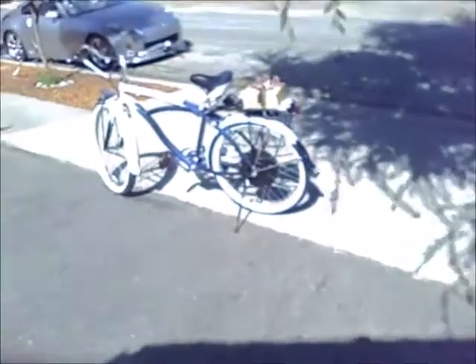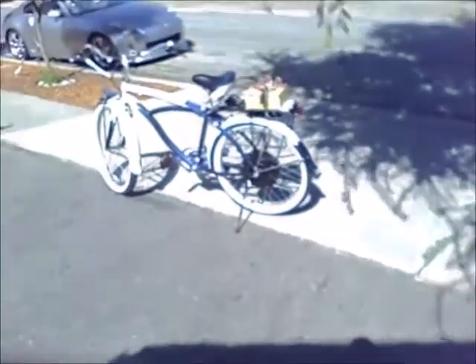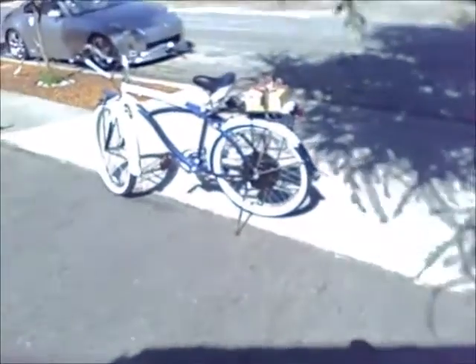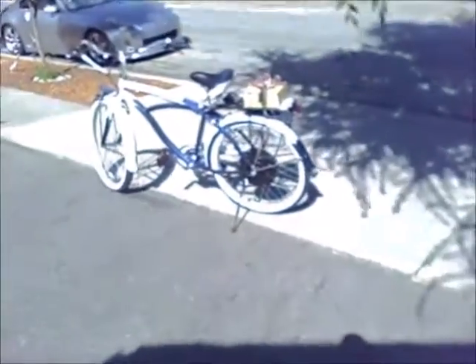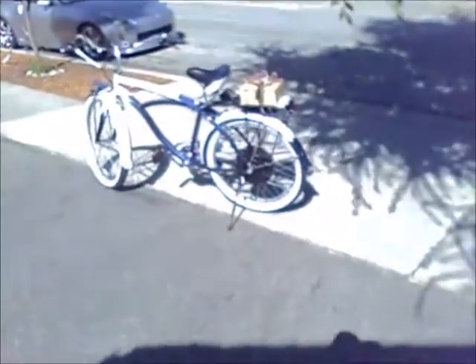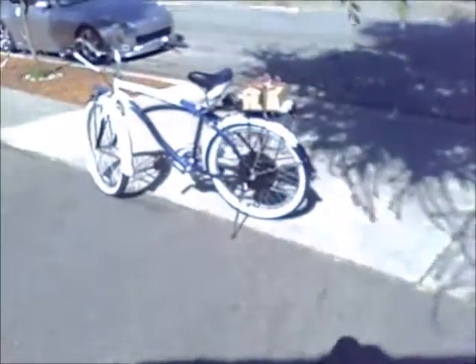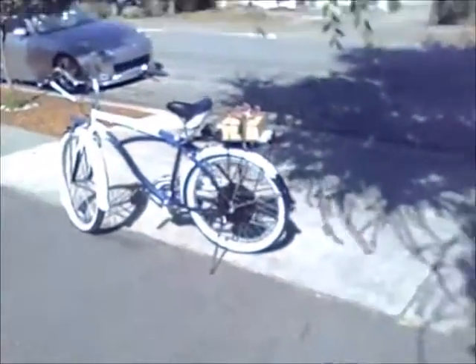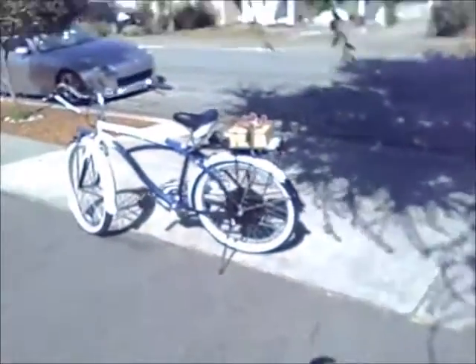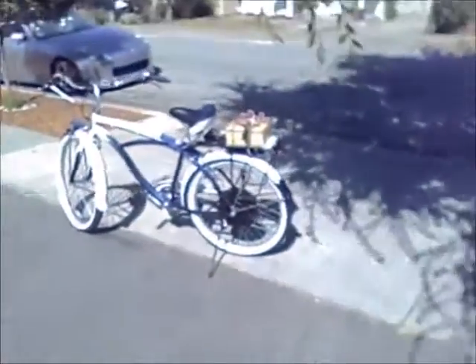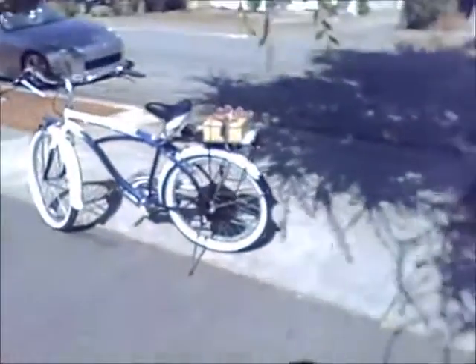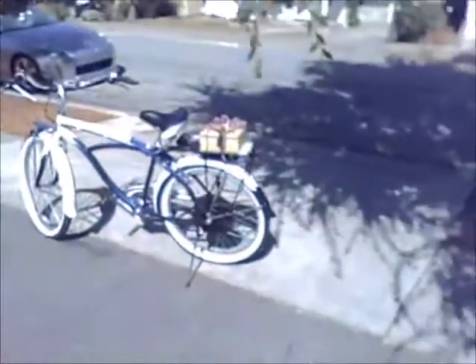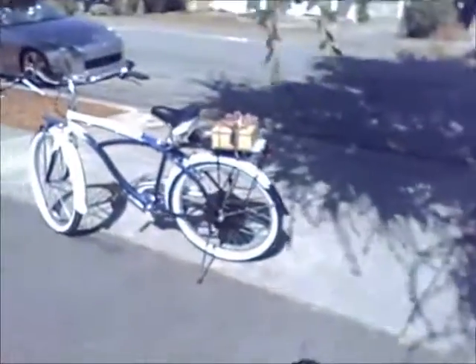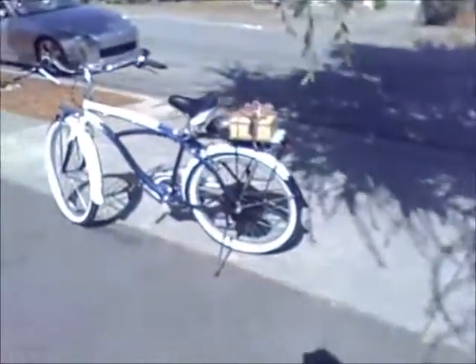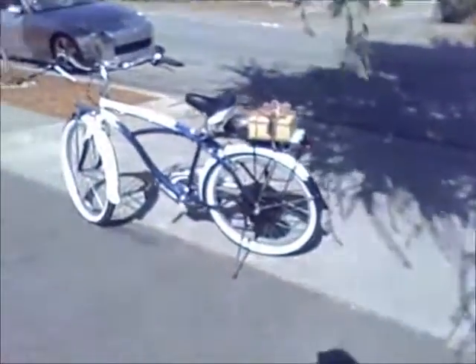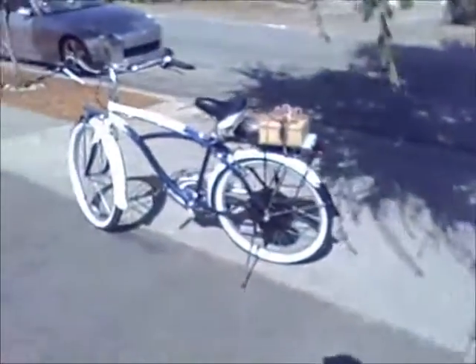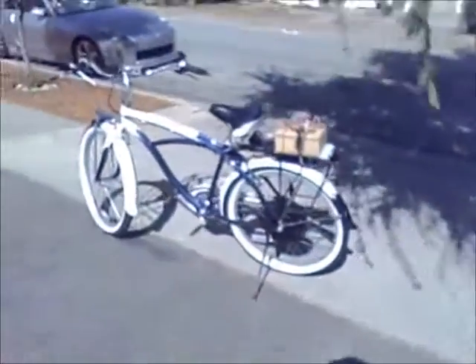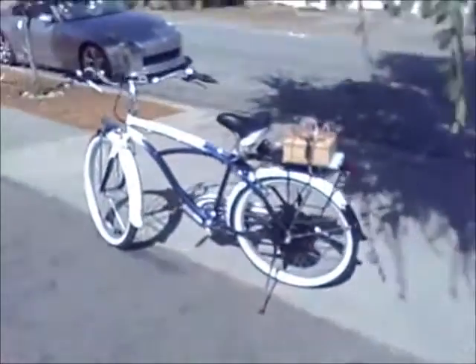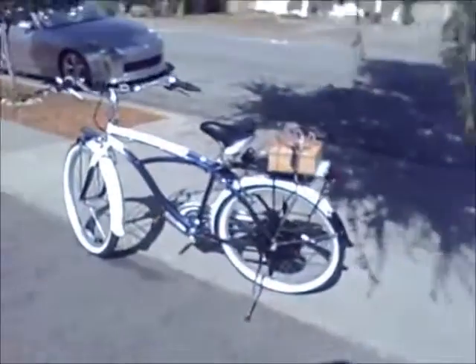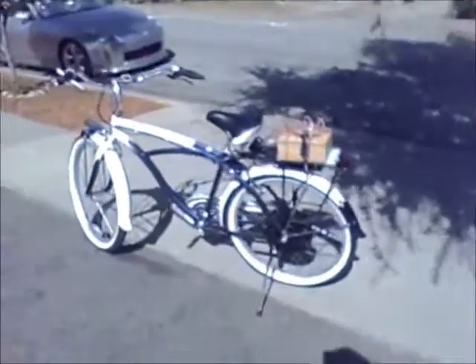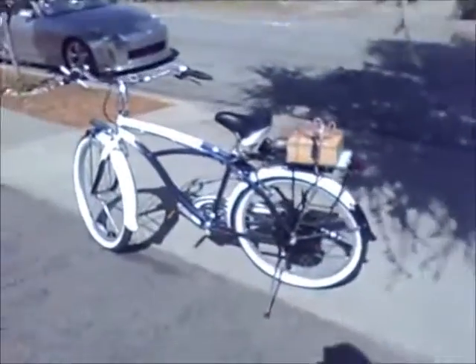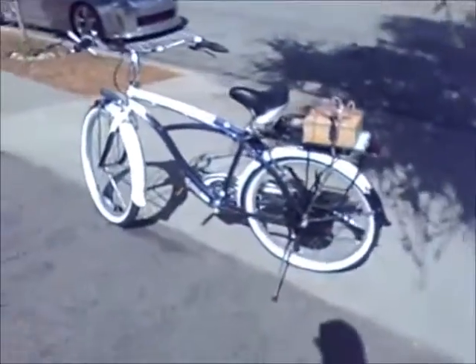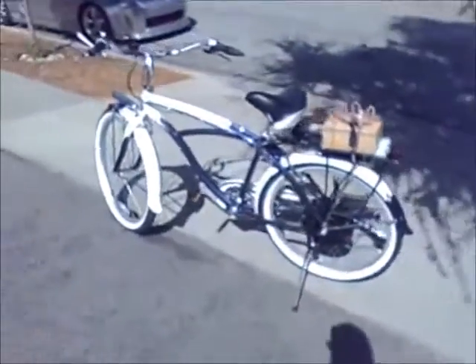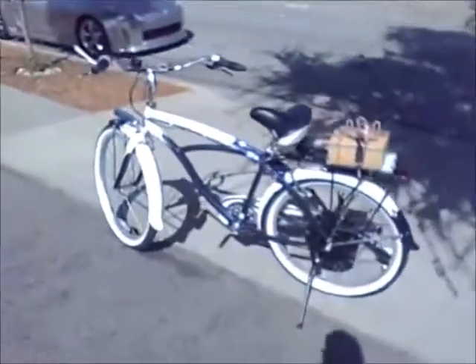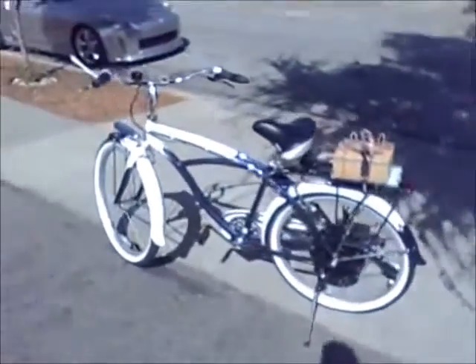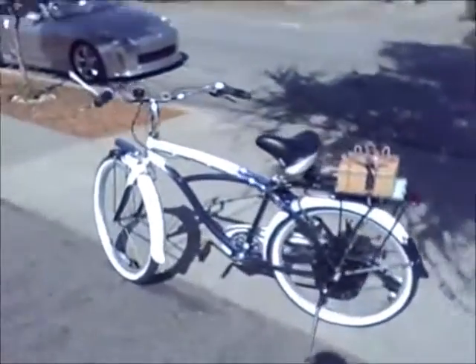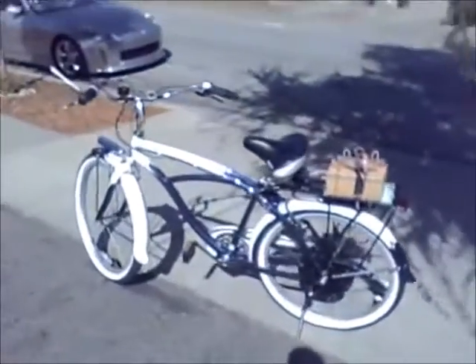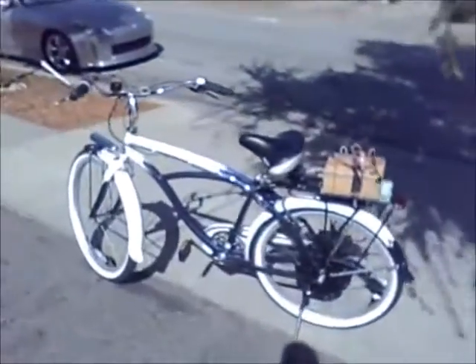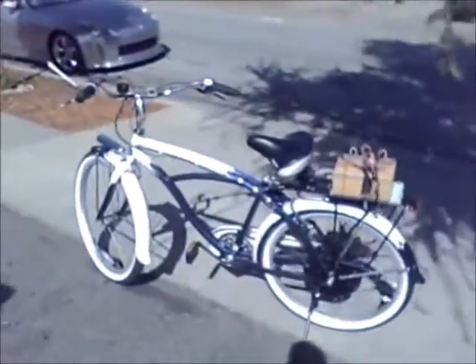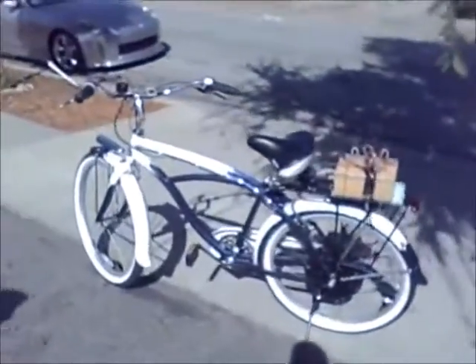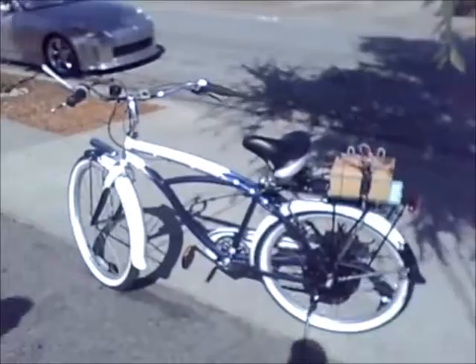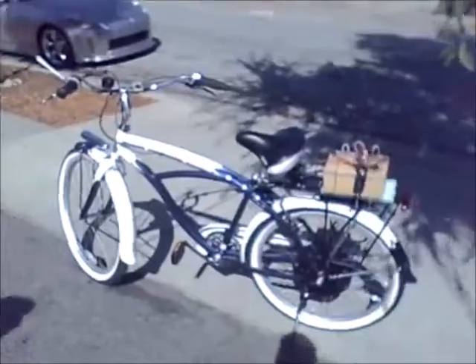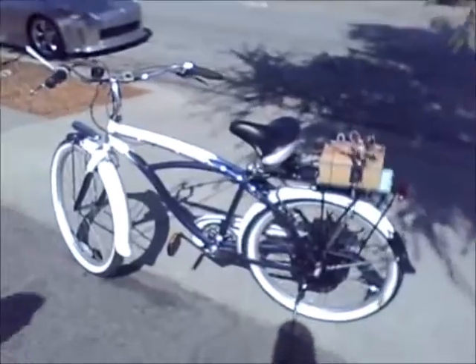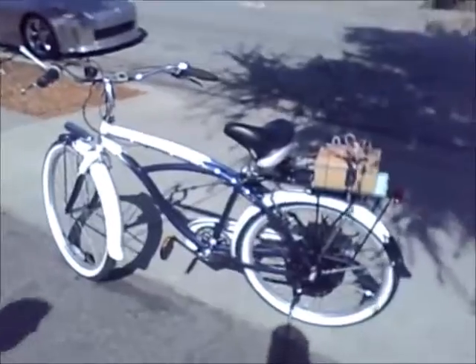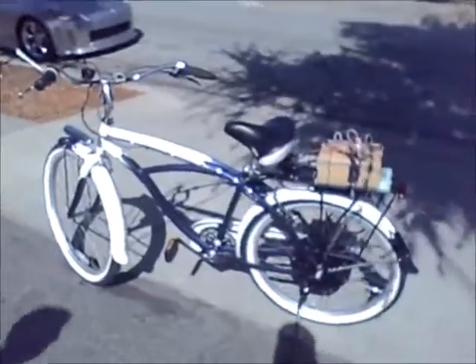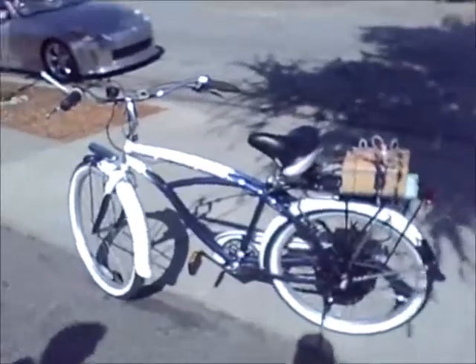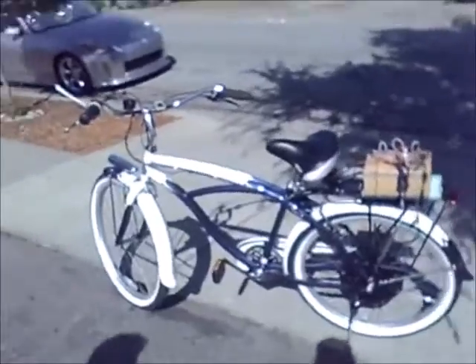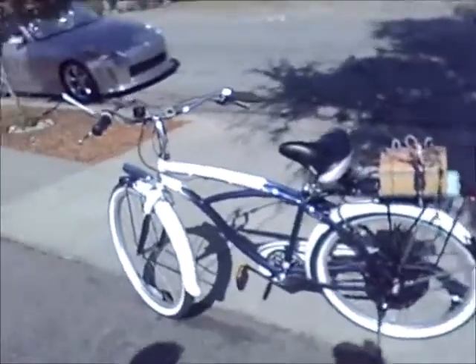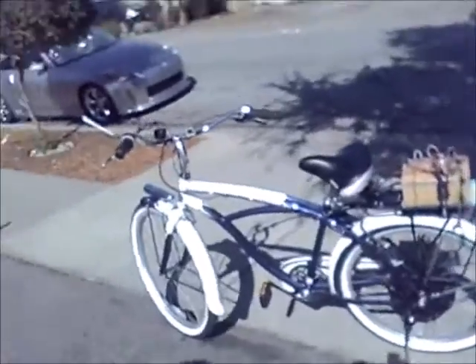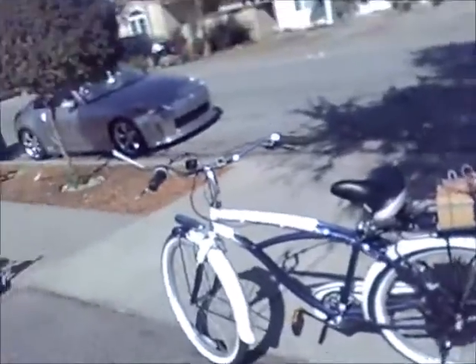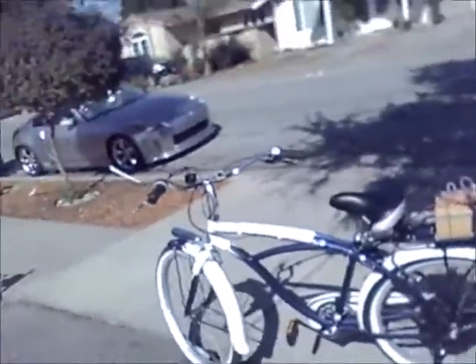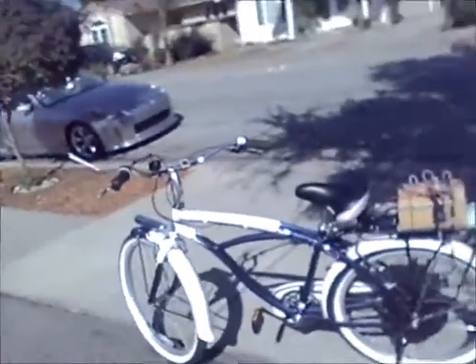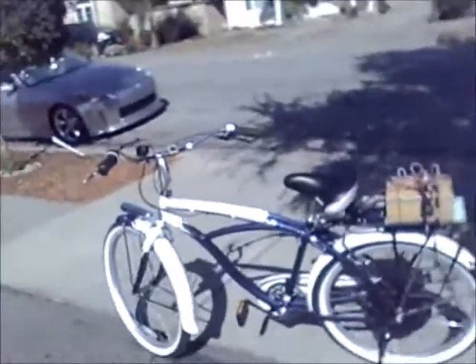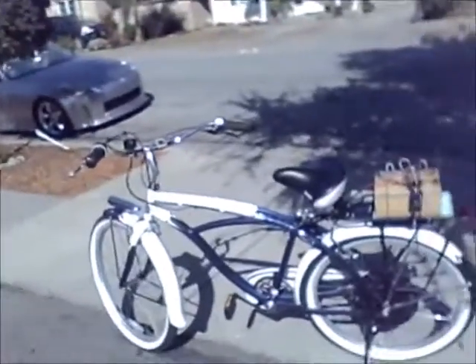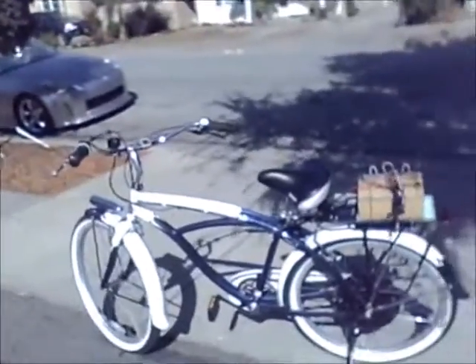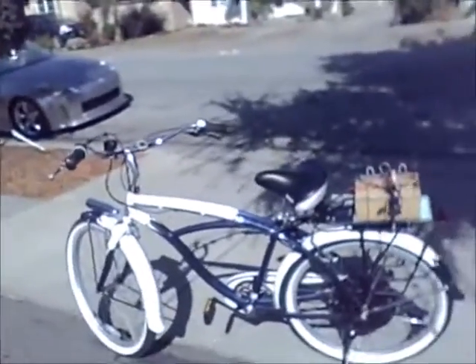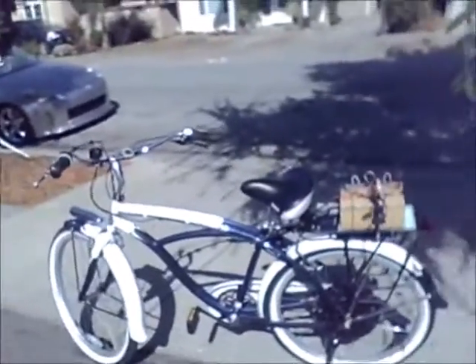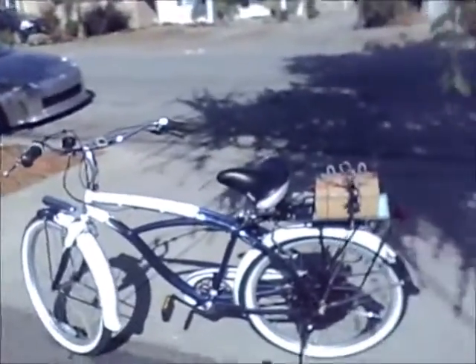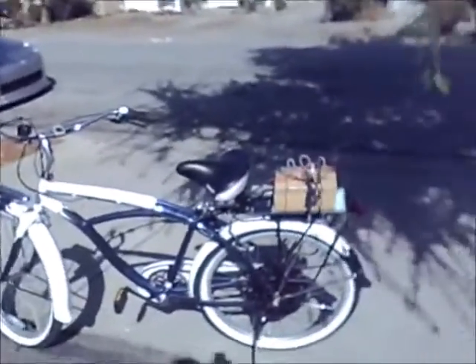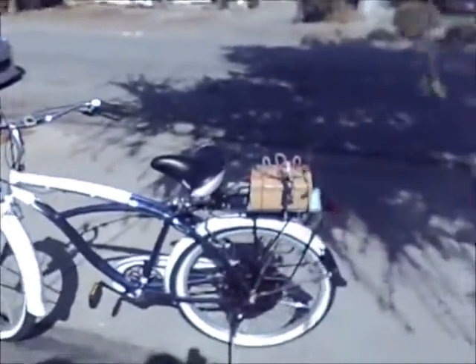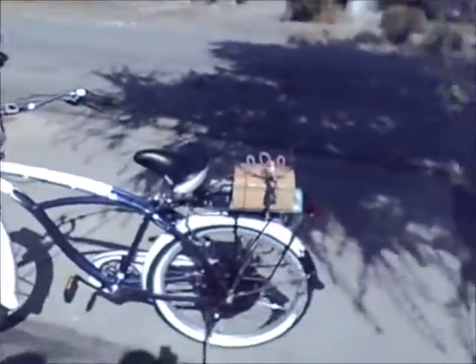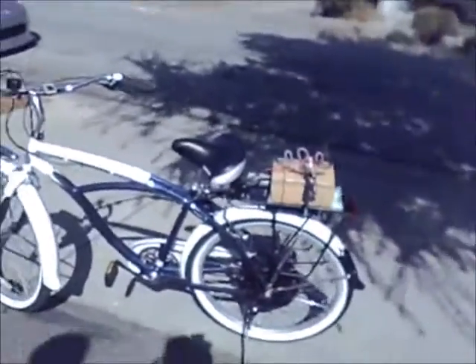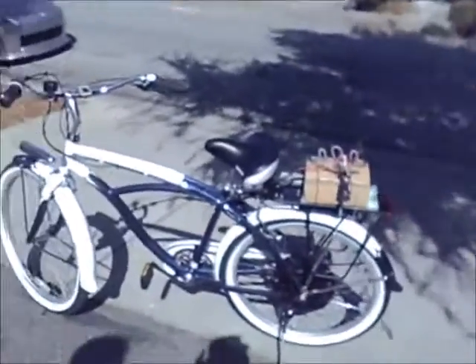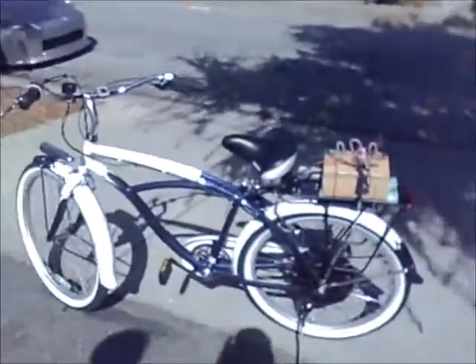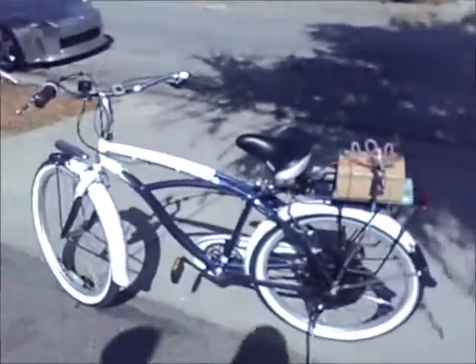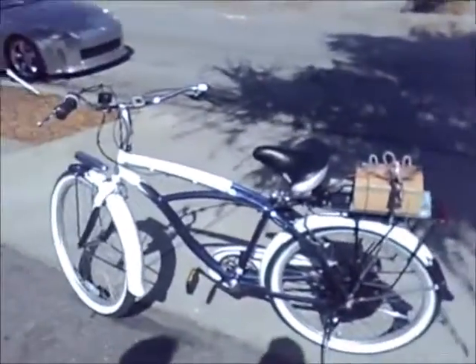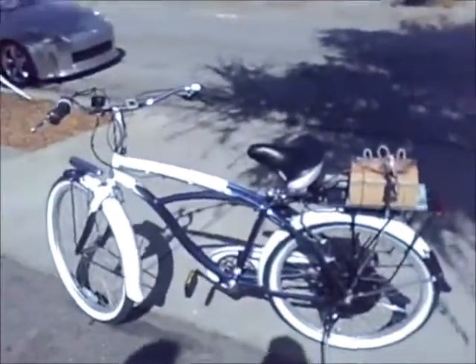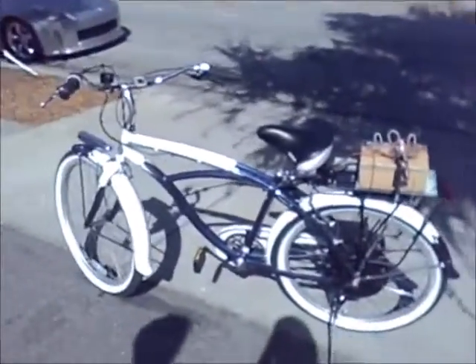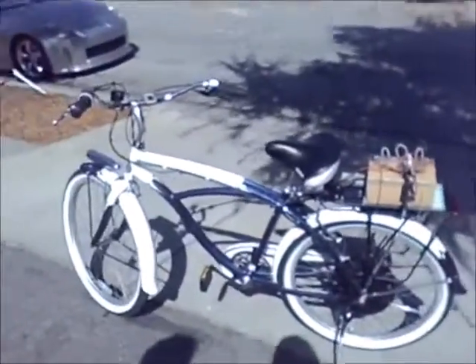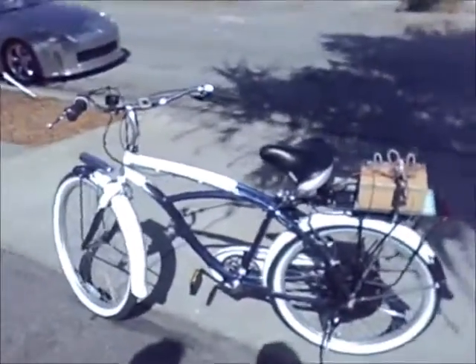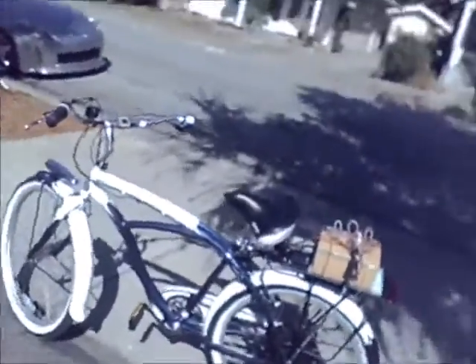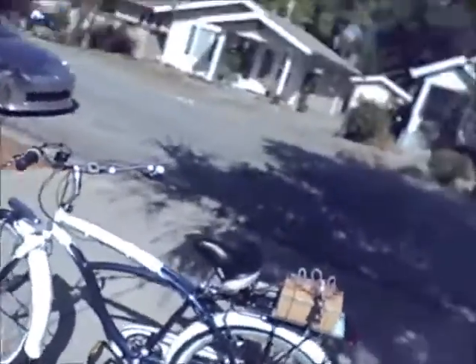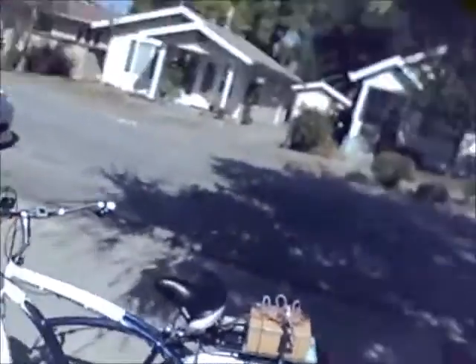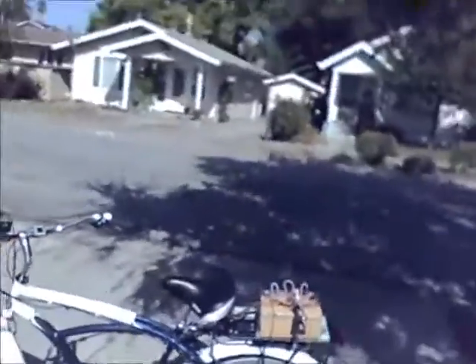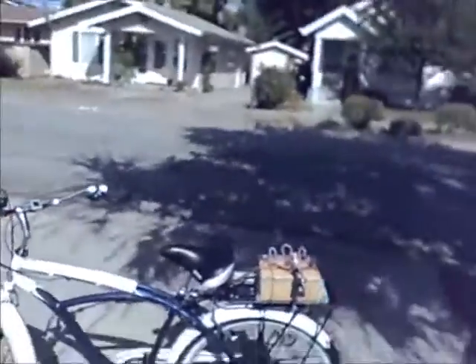Do you want to talk about what you did and how you reinforced it? Well, I haven't reinforced it. This is my bike. It's filming now.